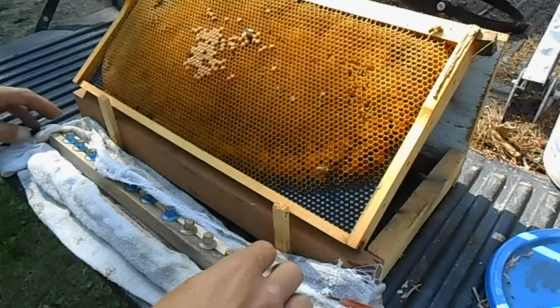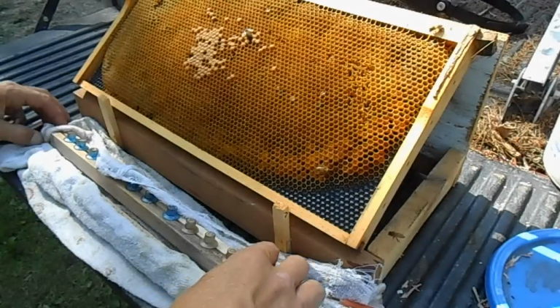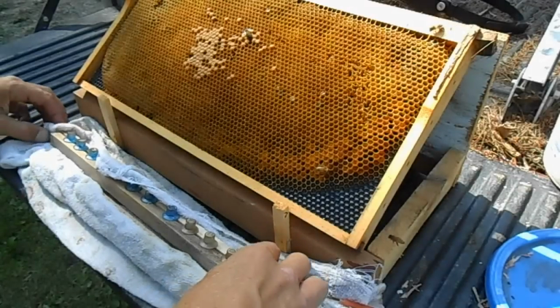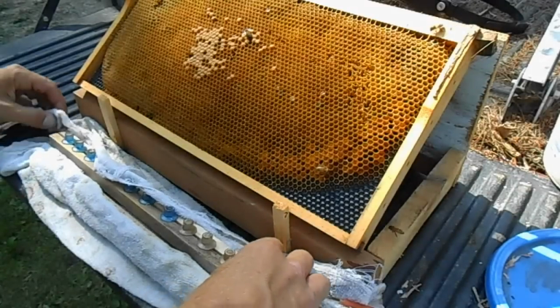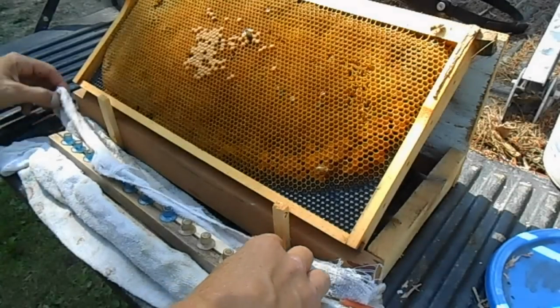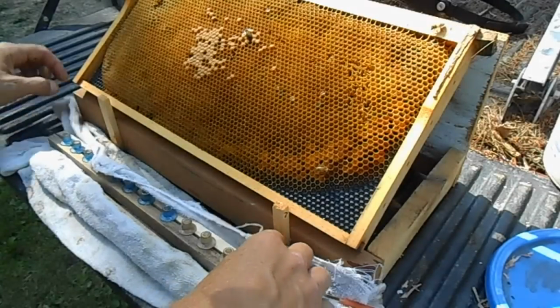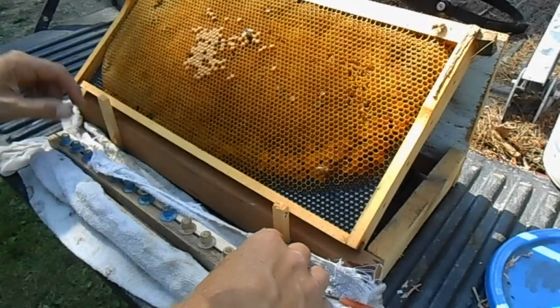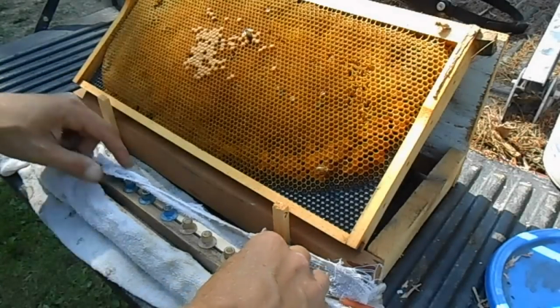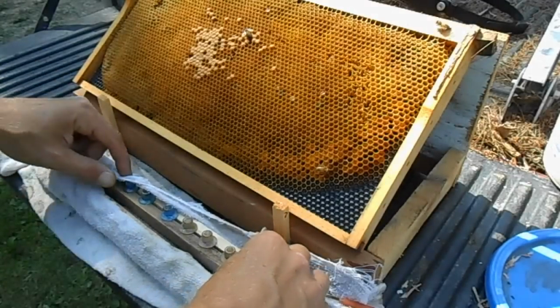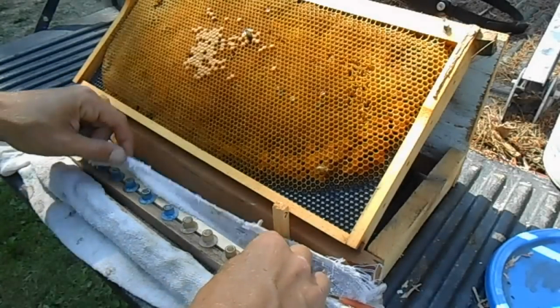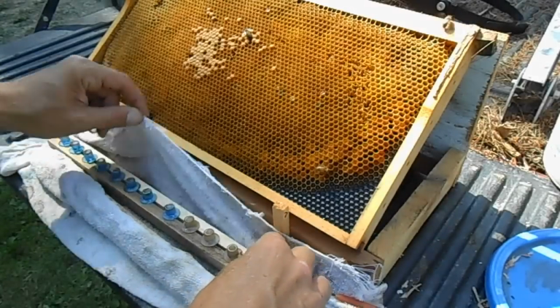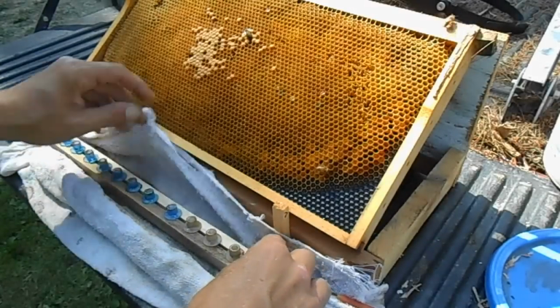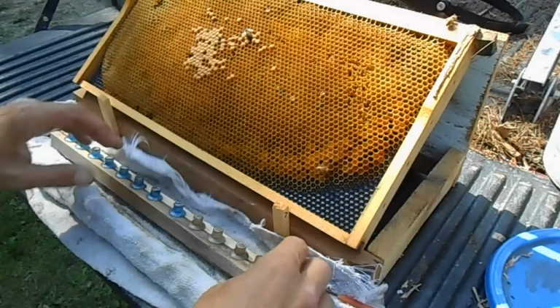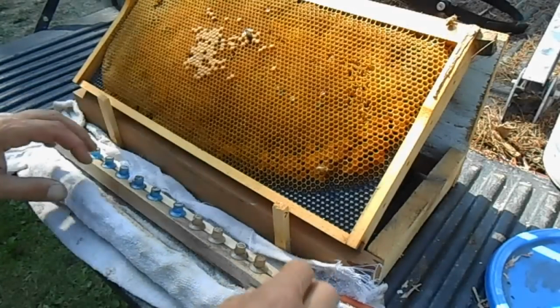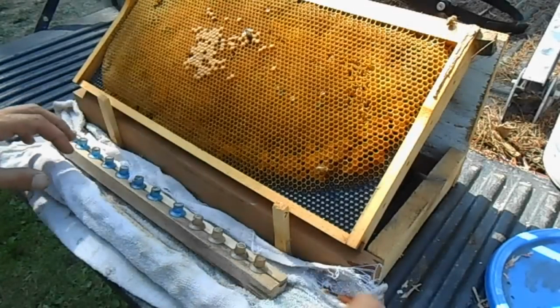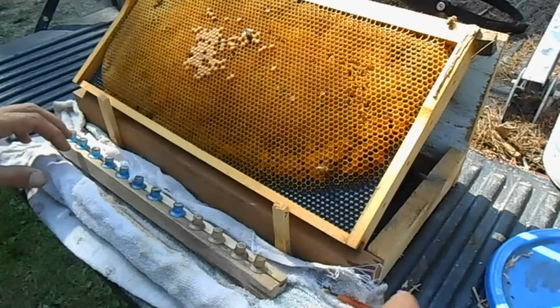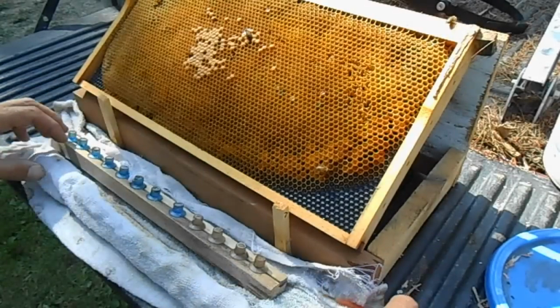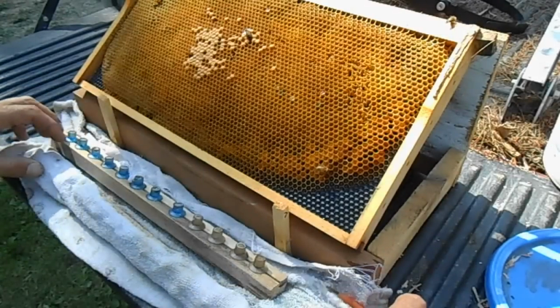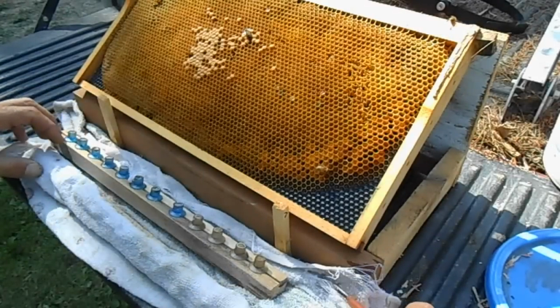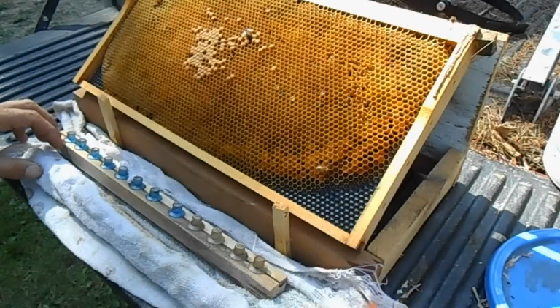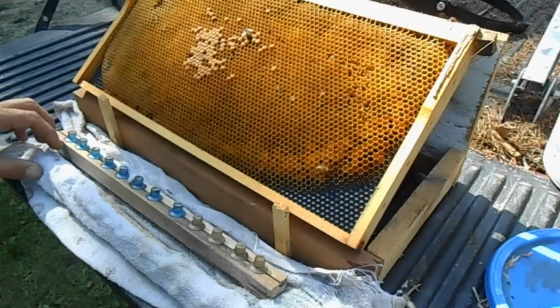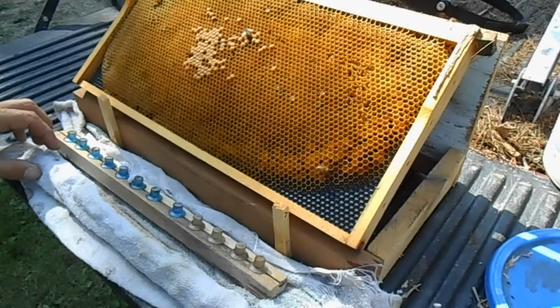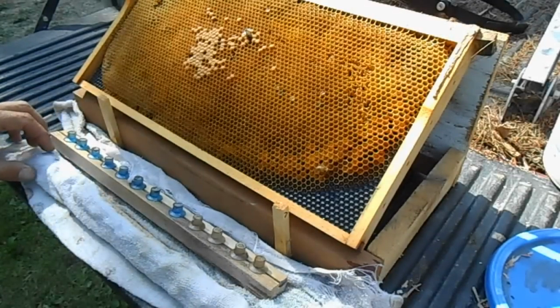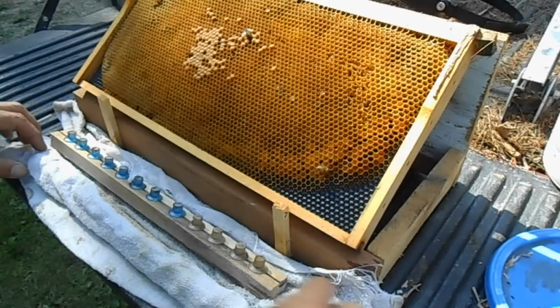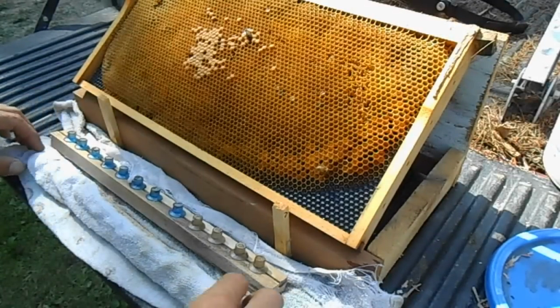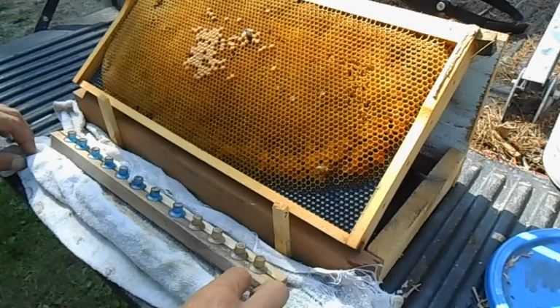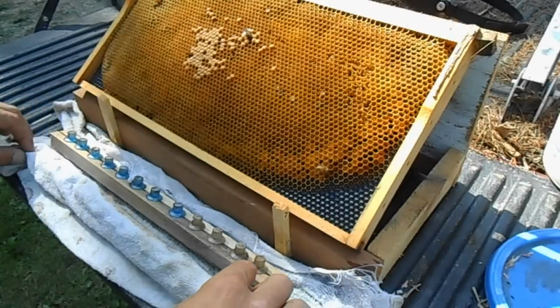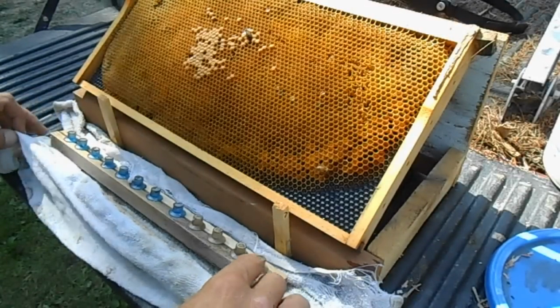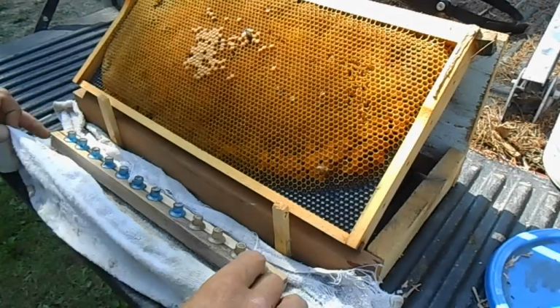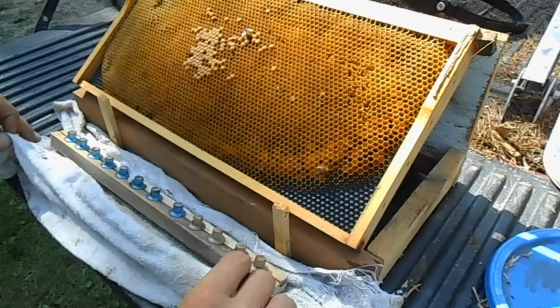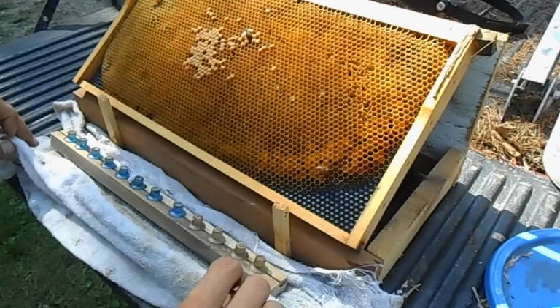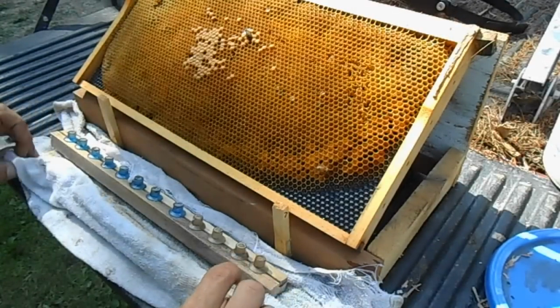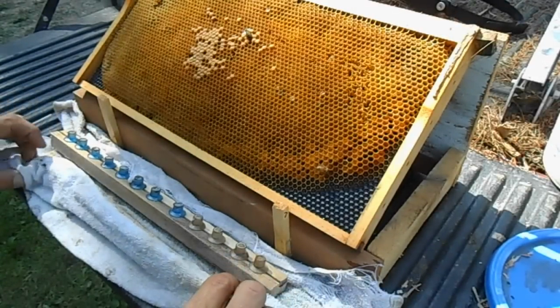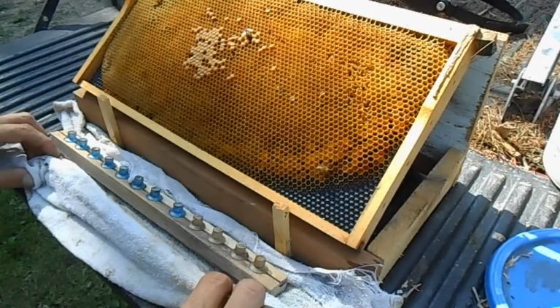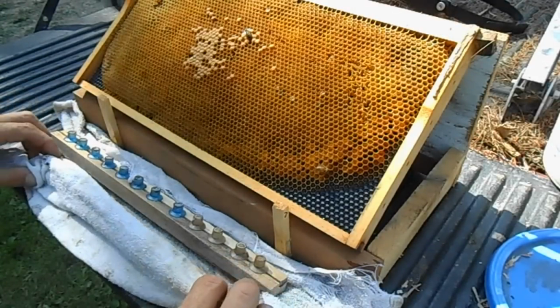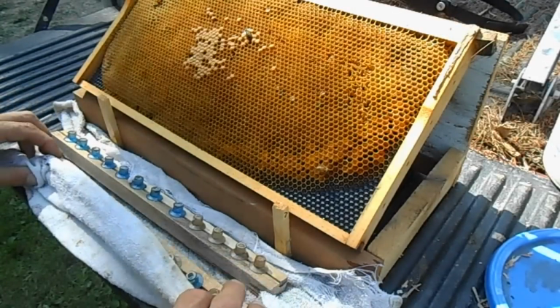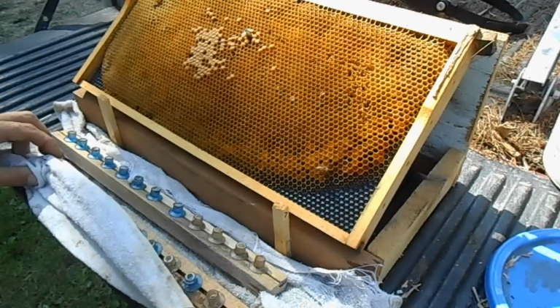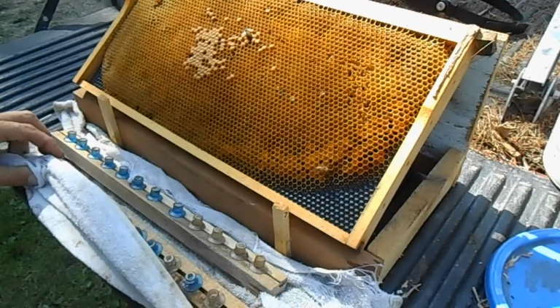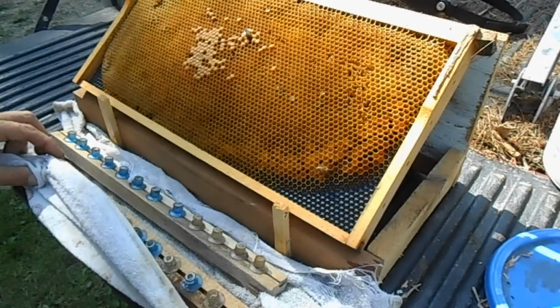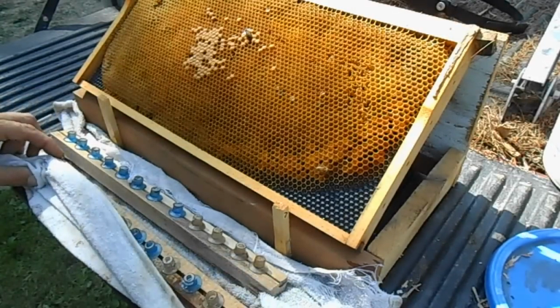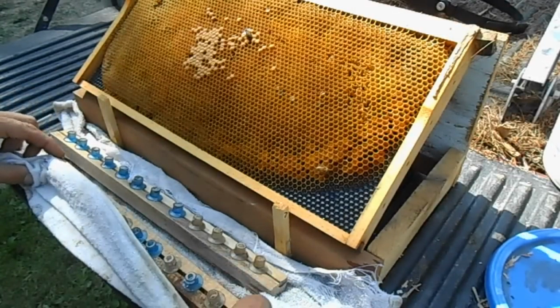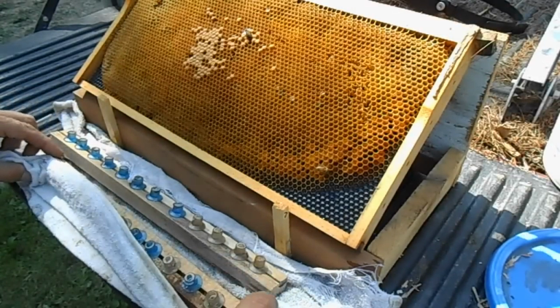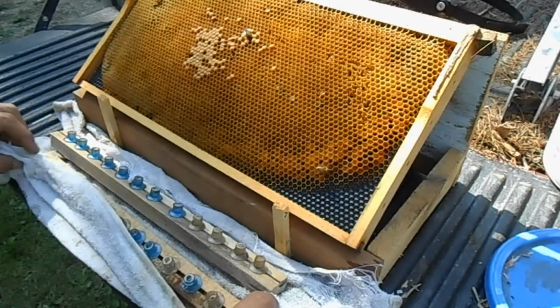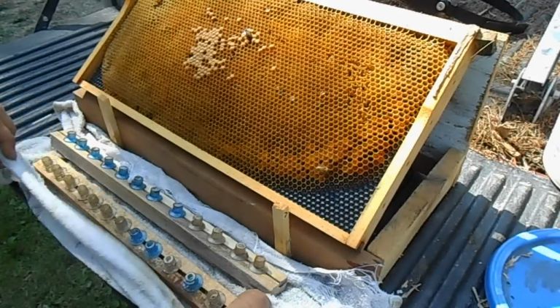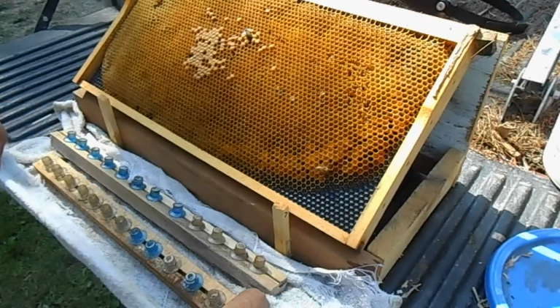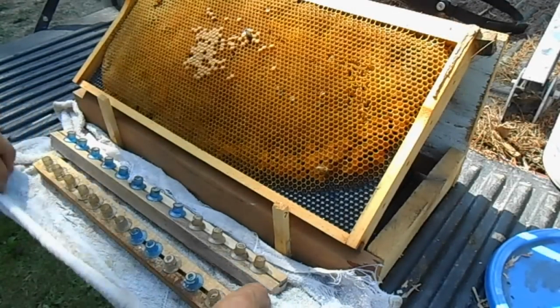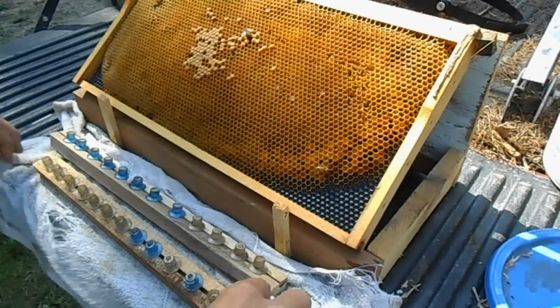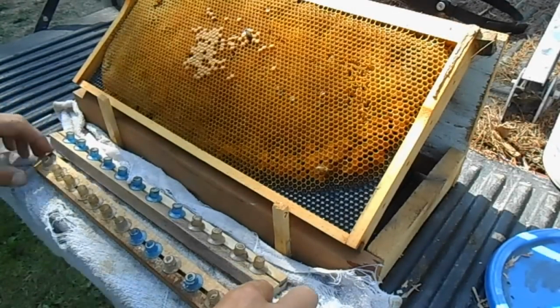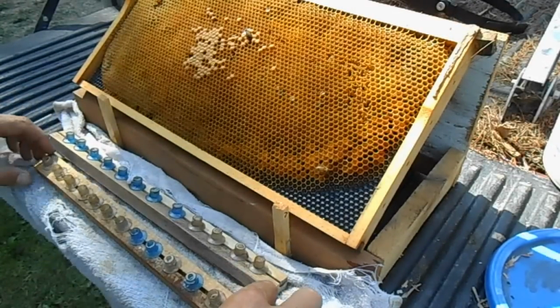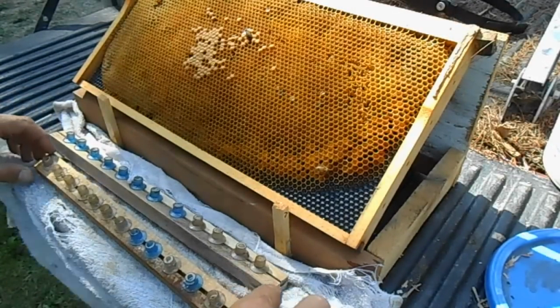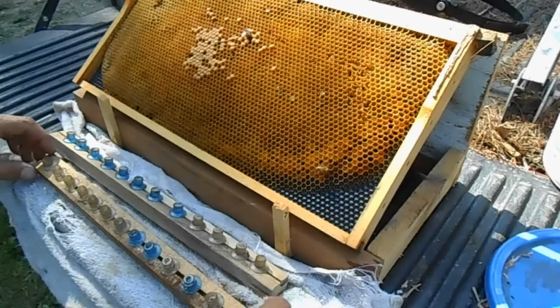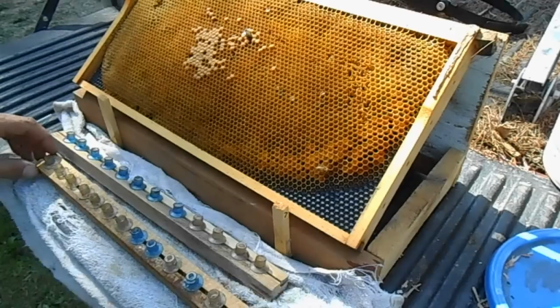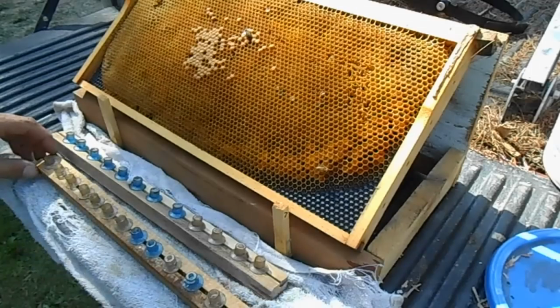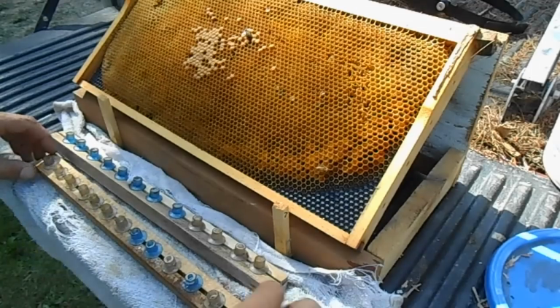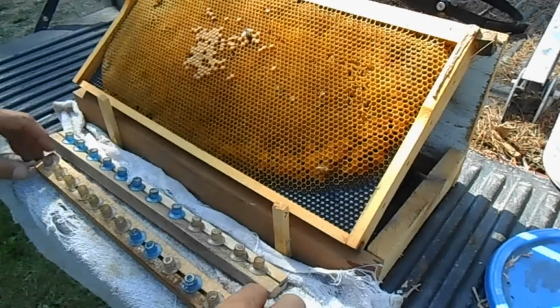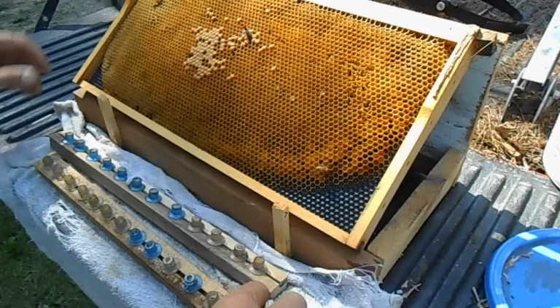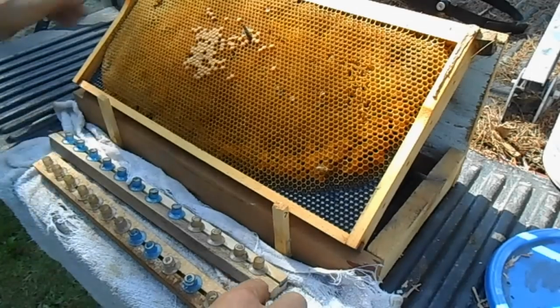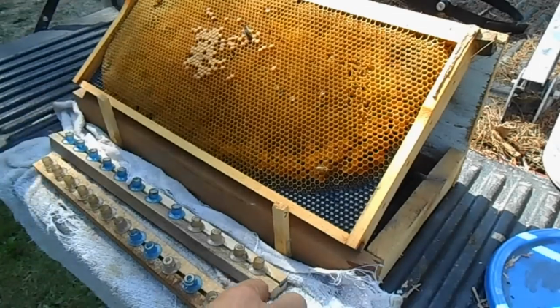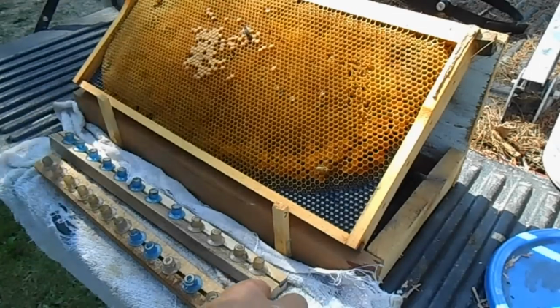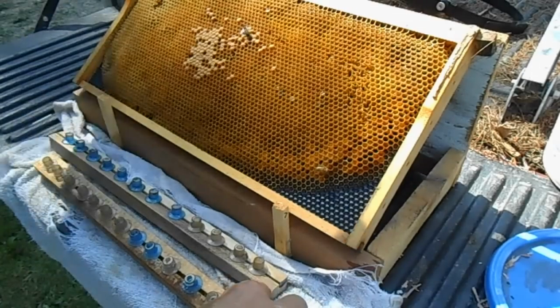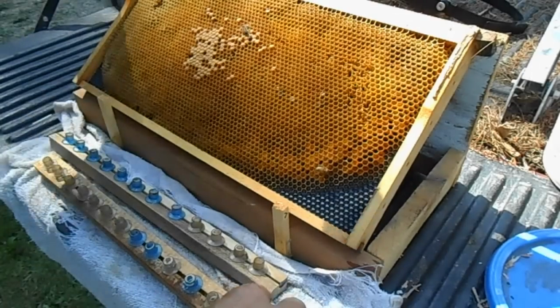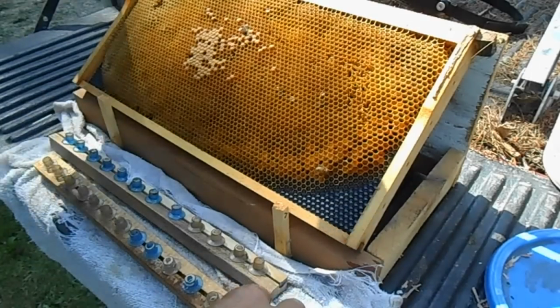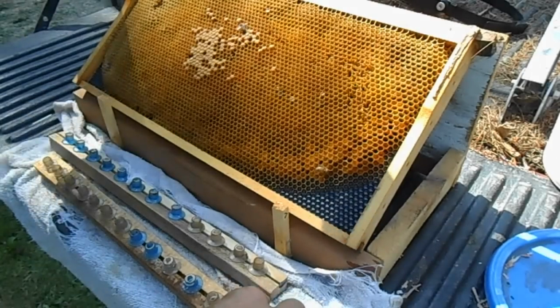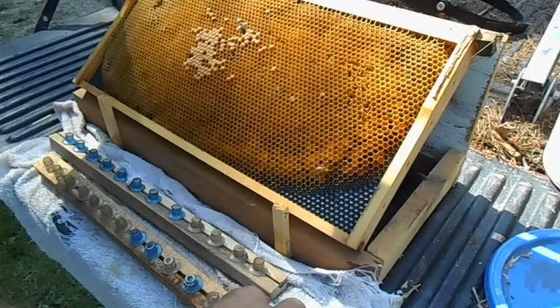Grafting is done. I'll take my towel off and immediately stick this back in the cell starter.